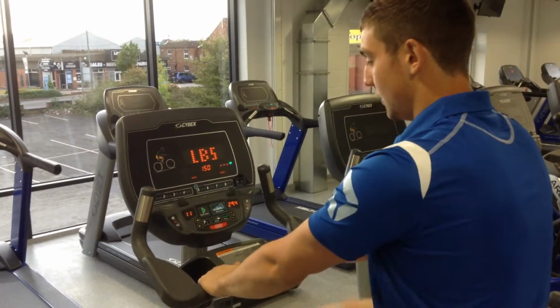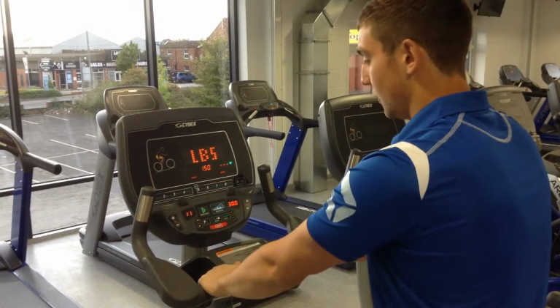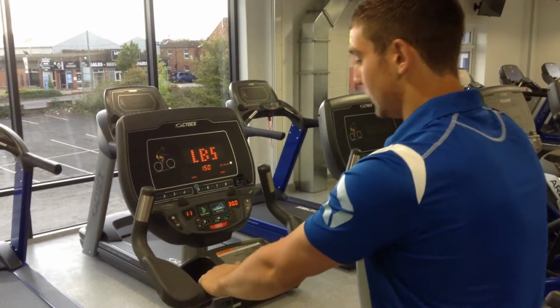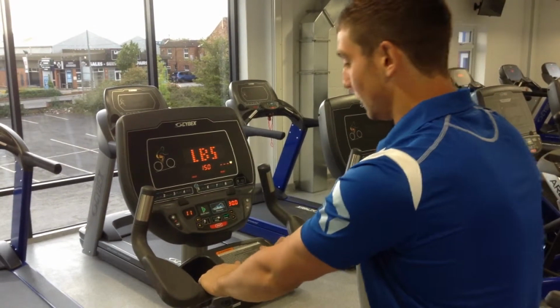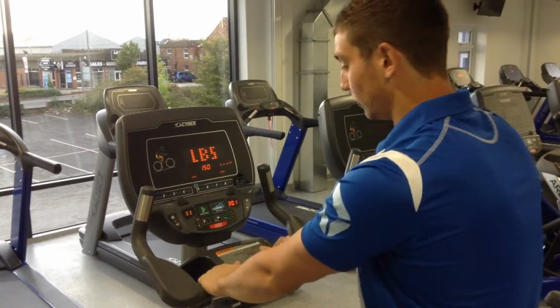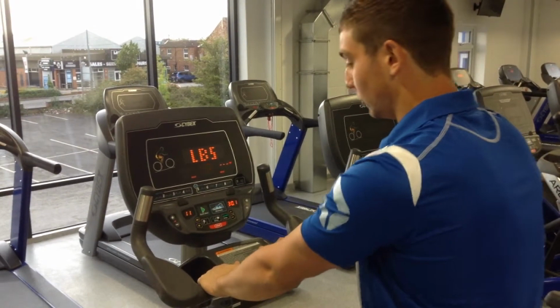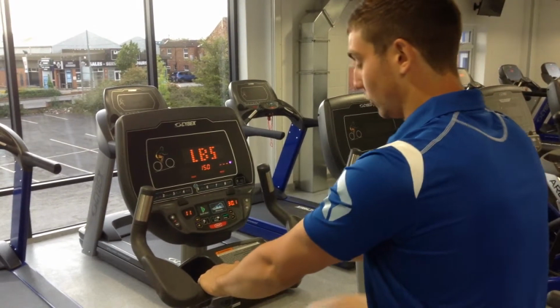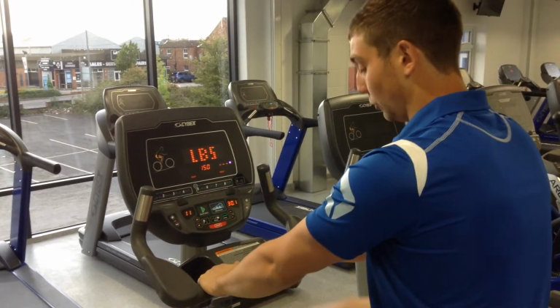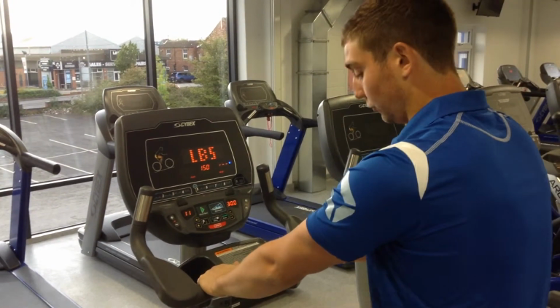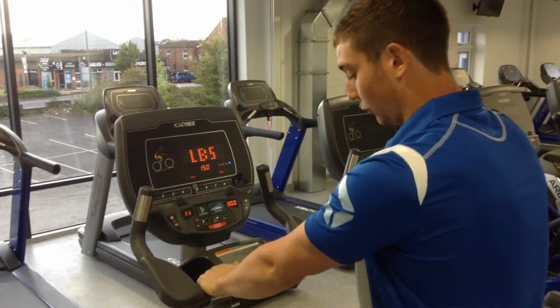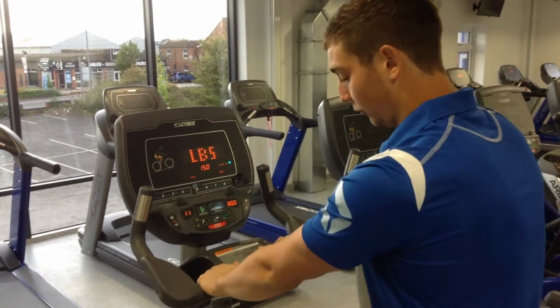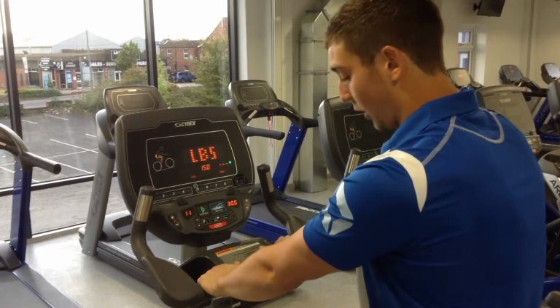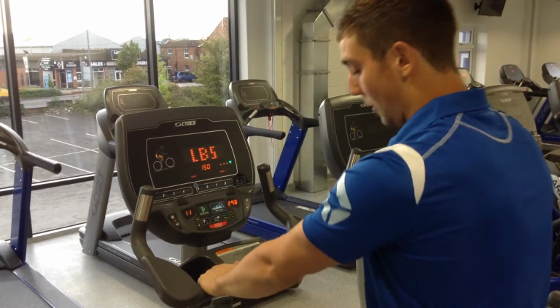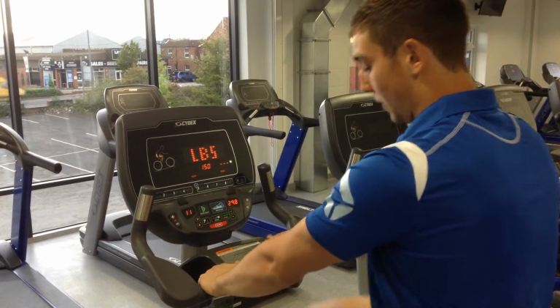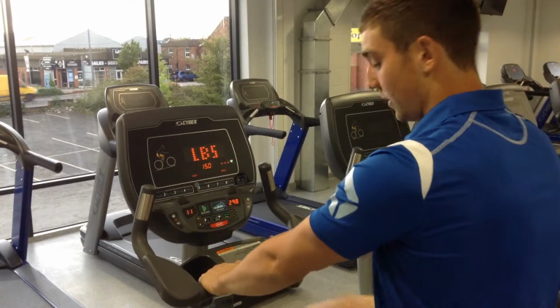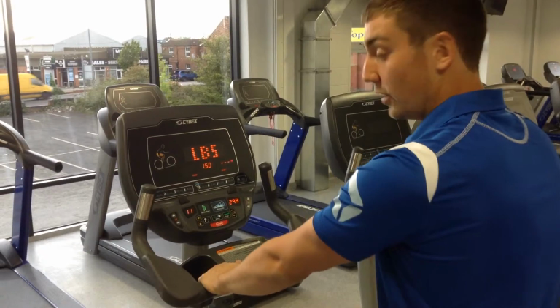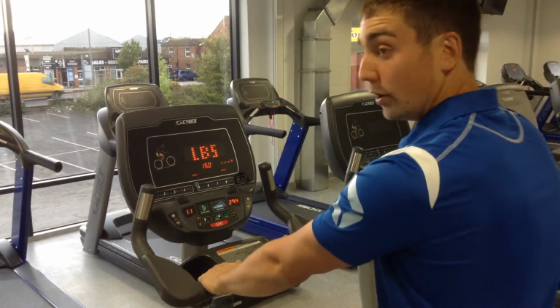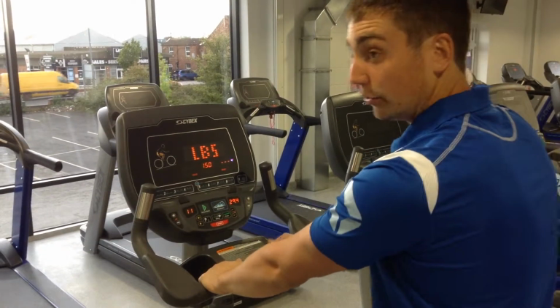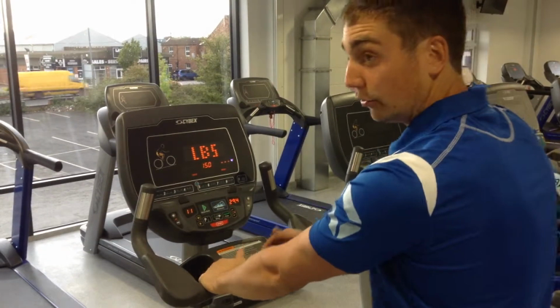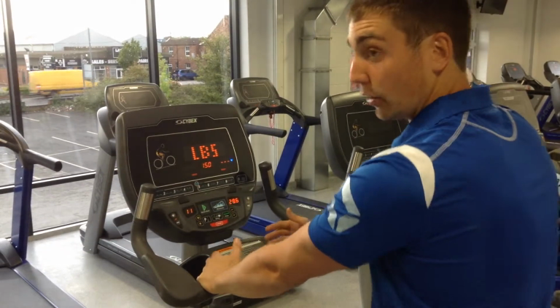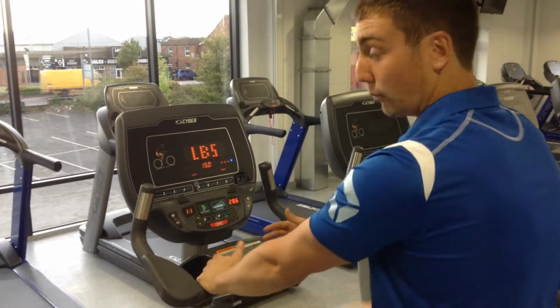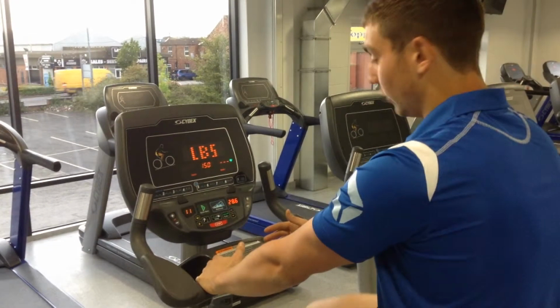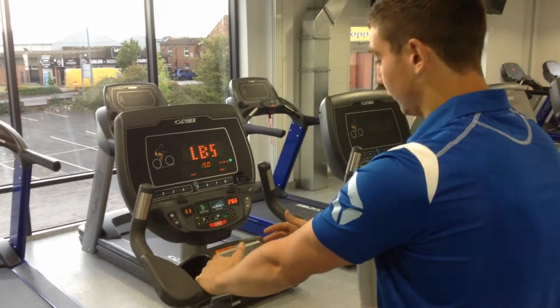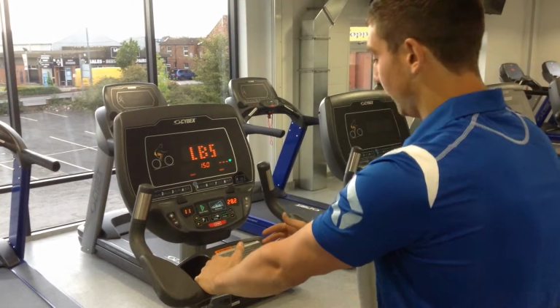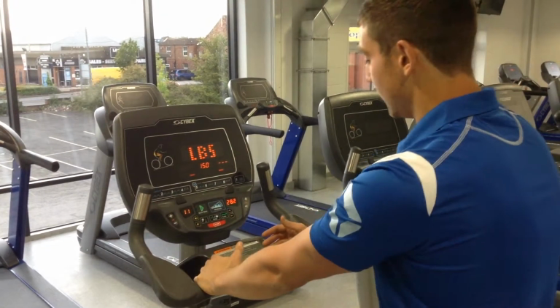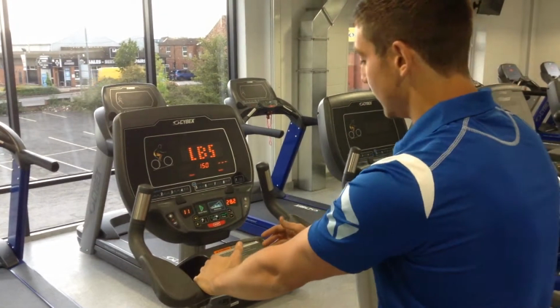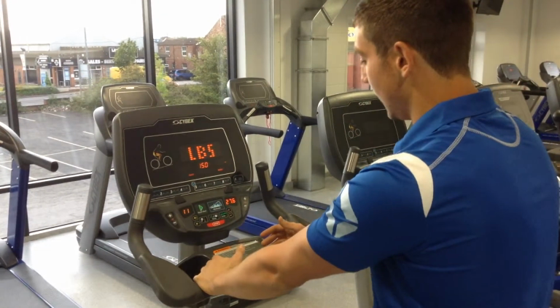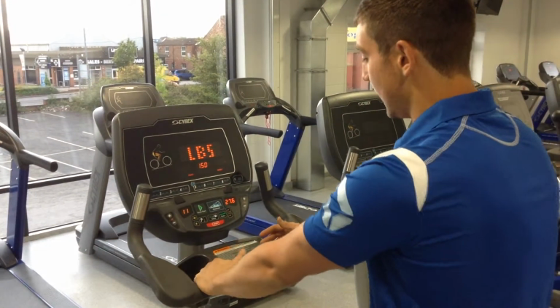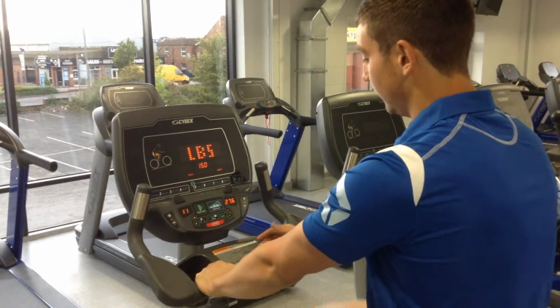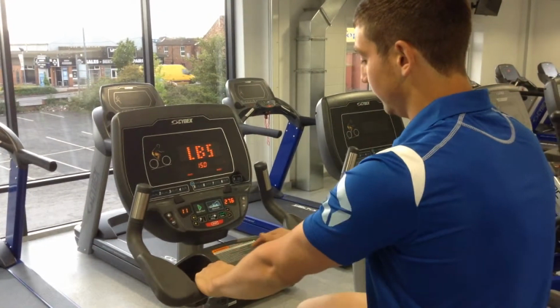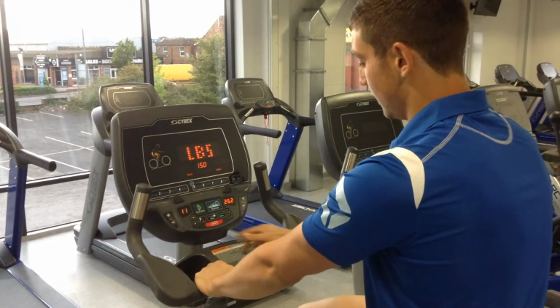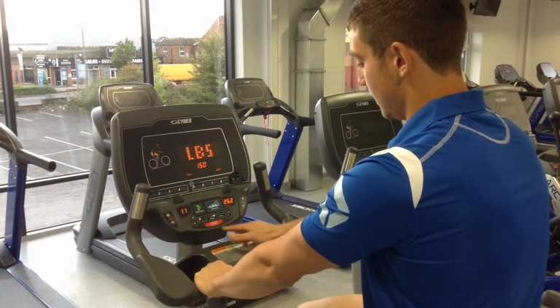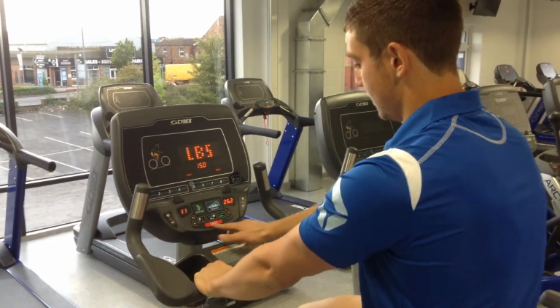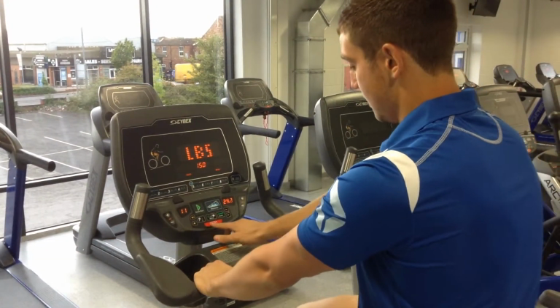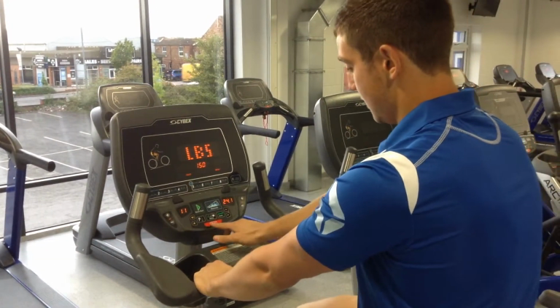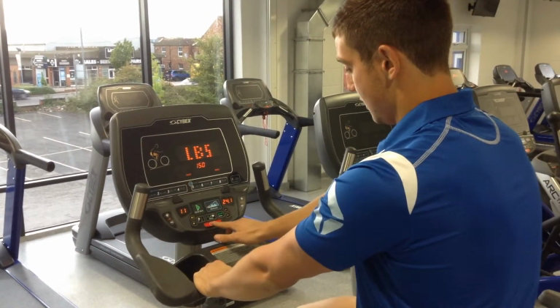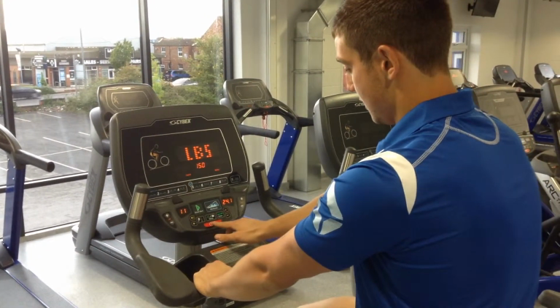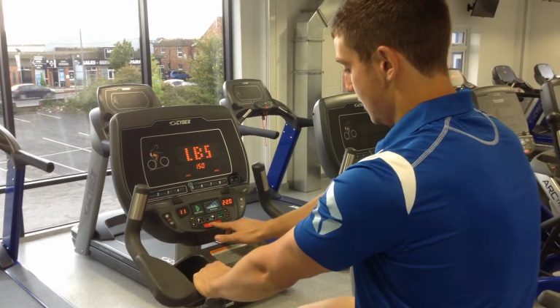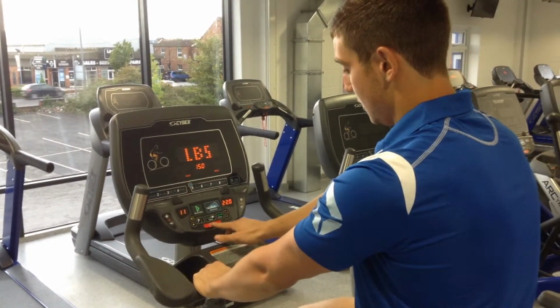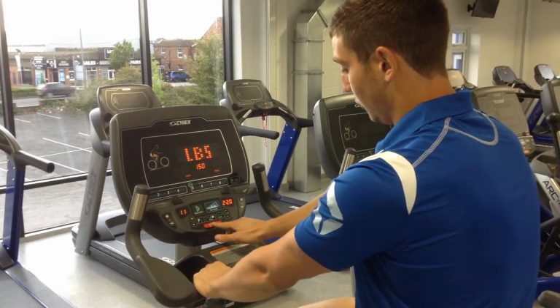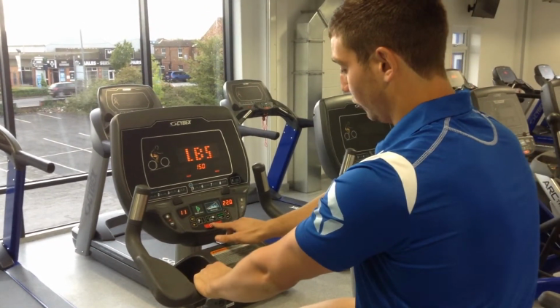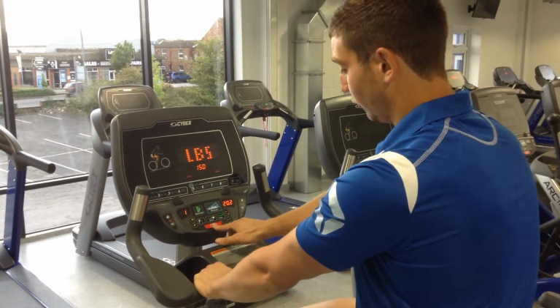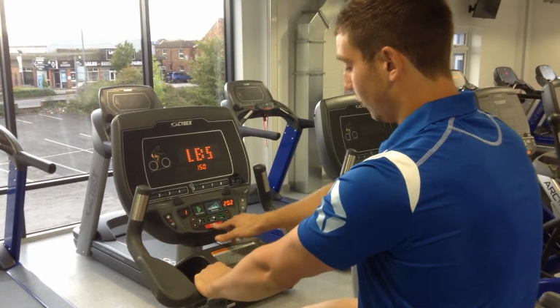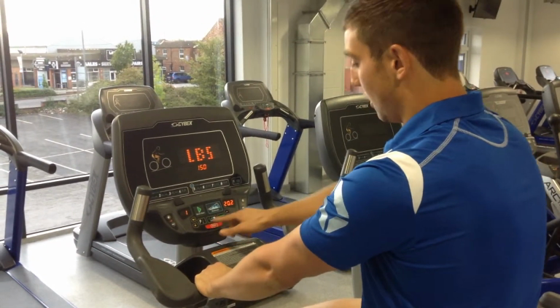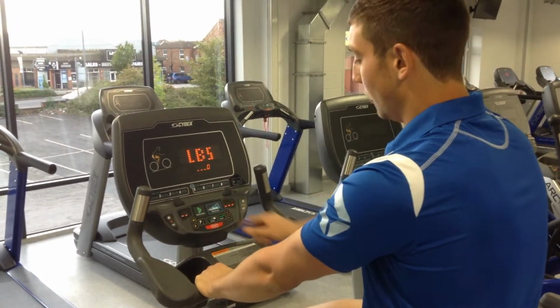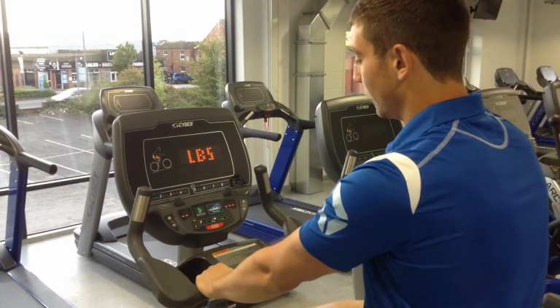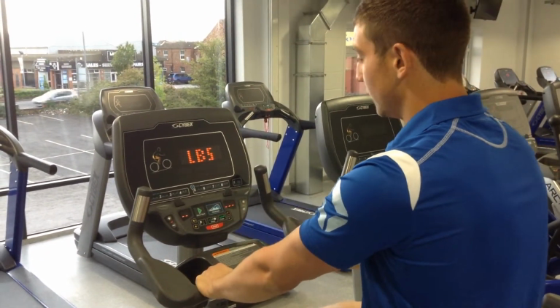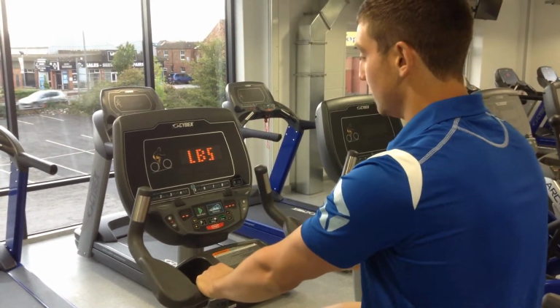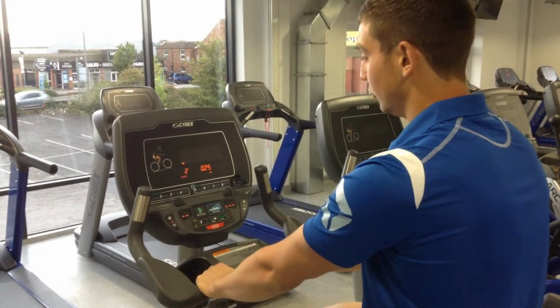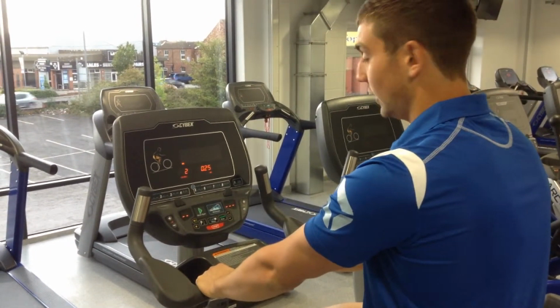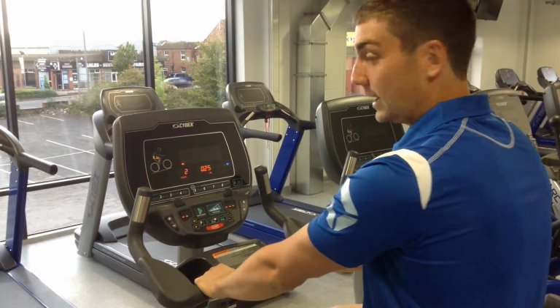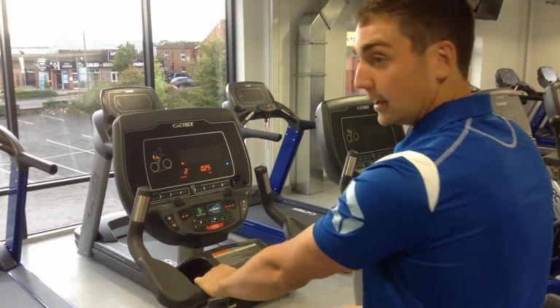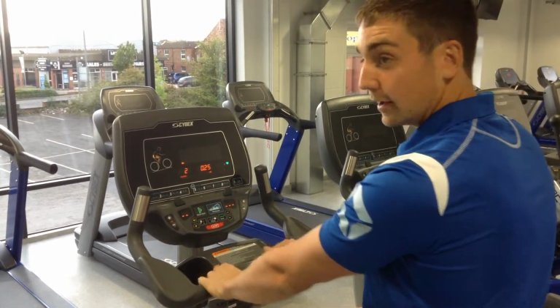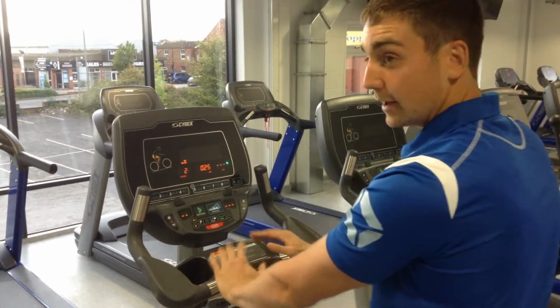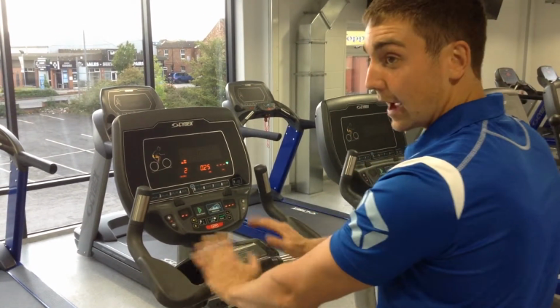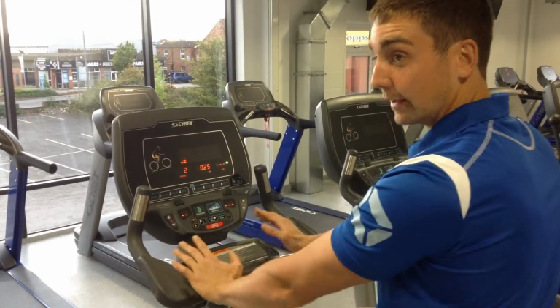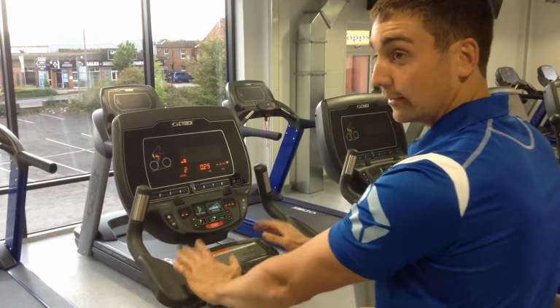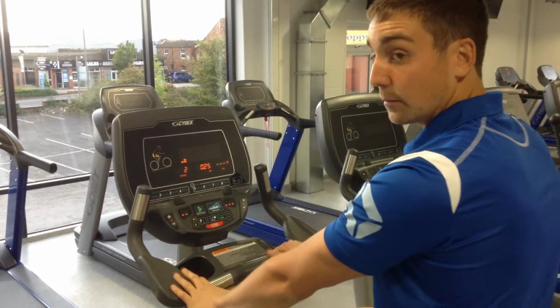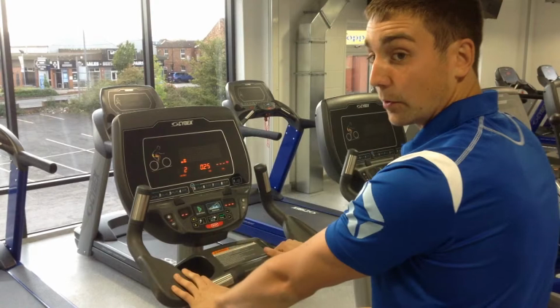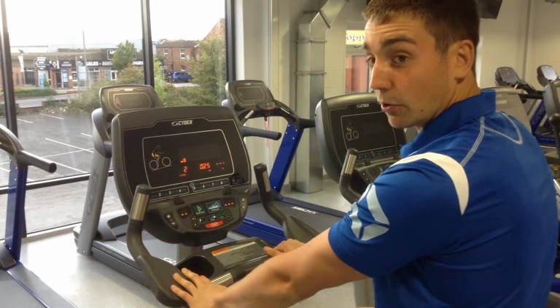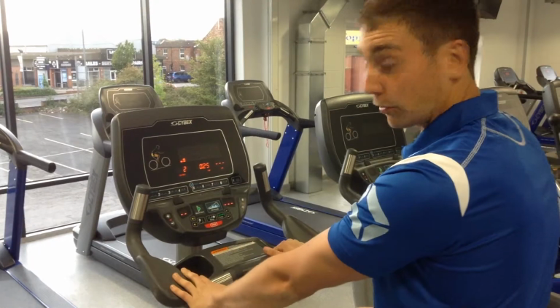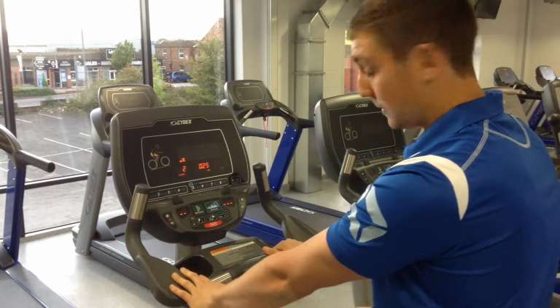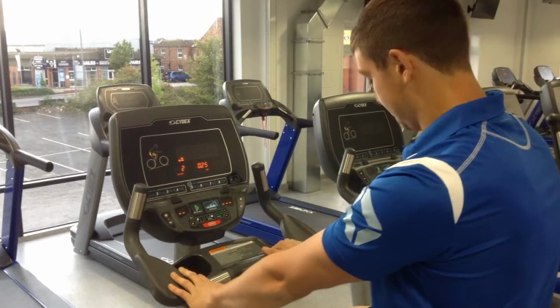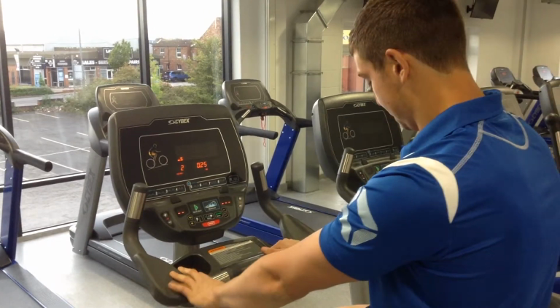When you want to come to a stop, just stop rotating your legs. Push the stop button on the machine and that ends the program.